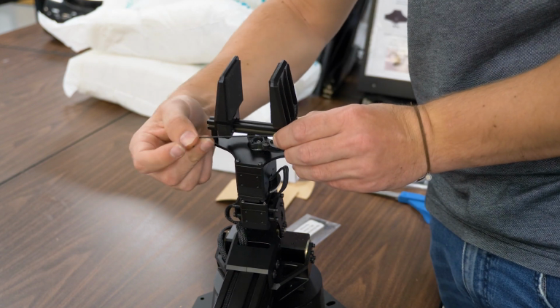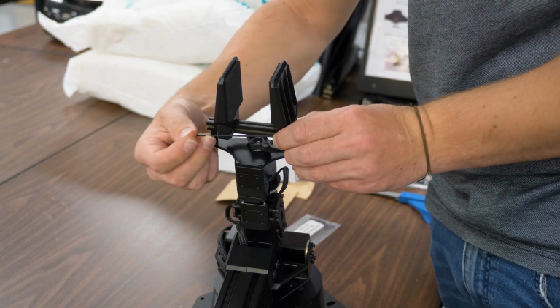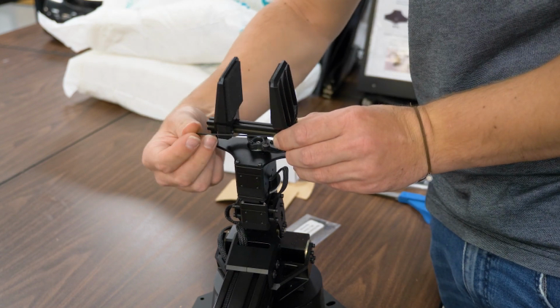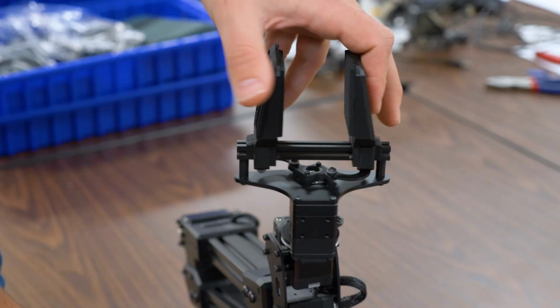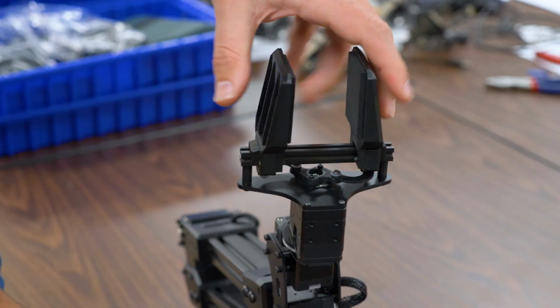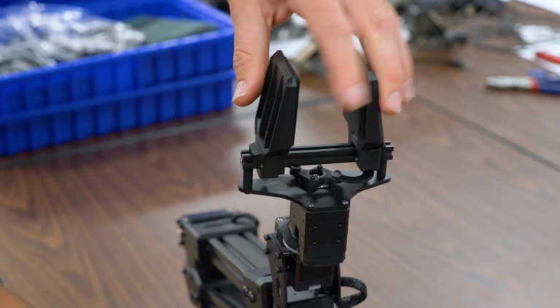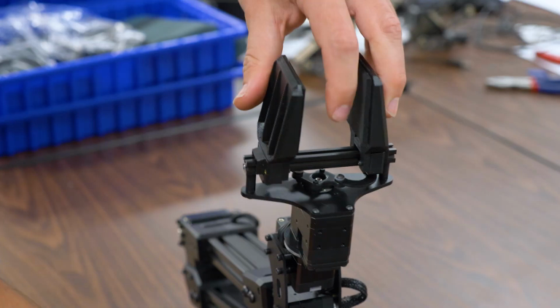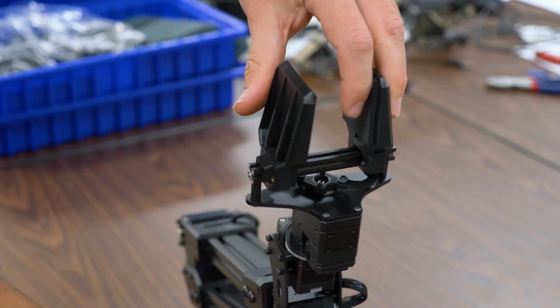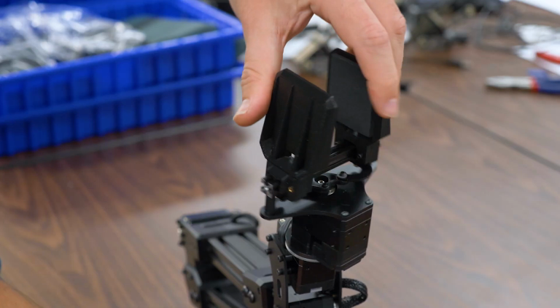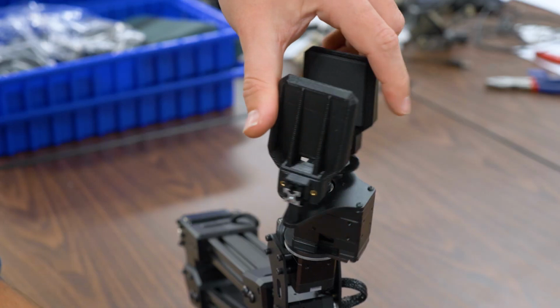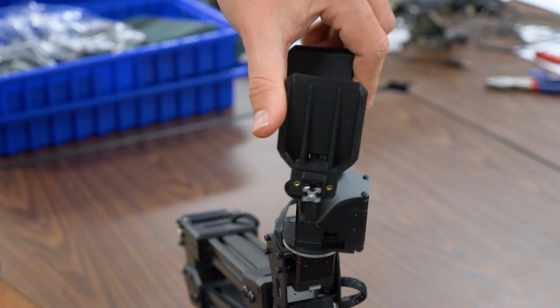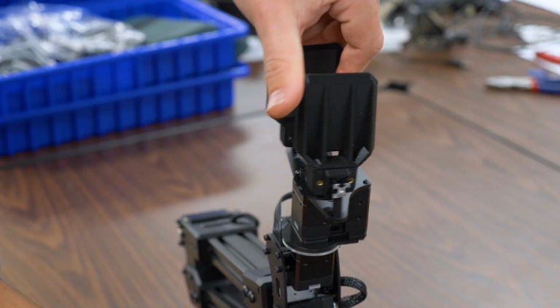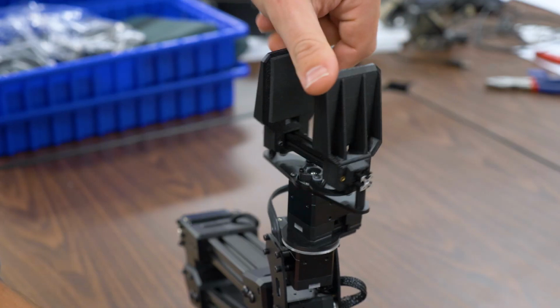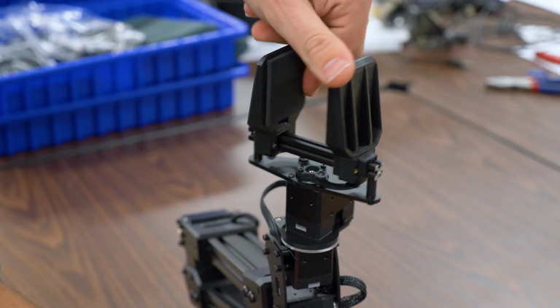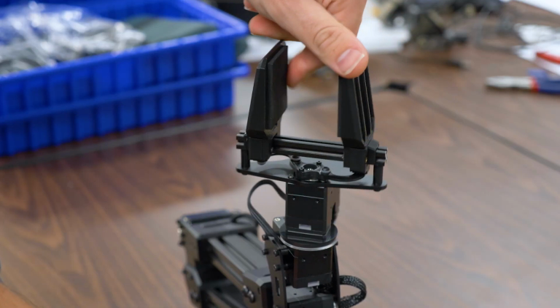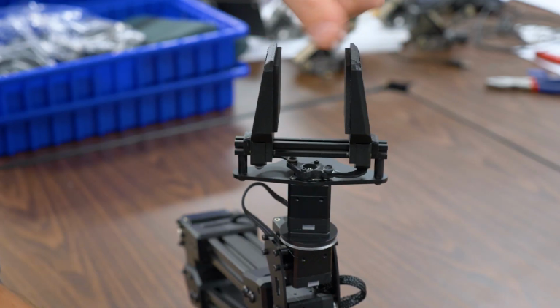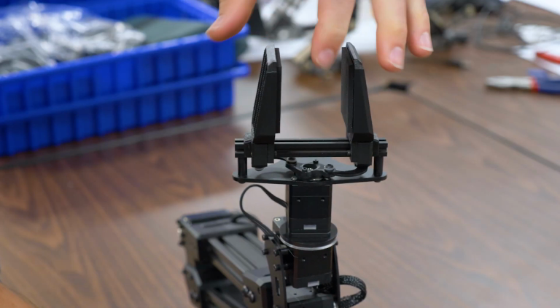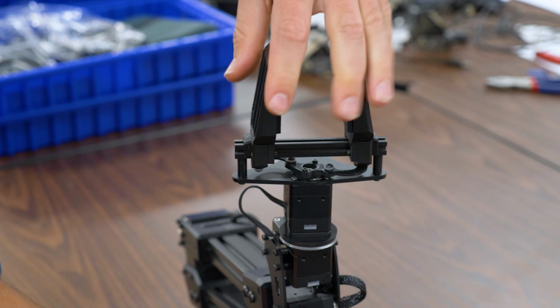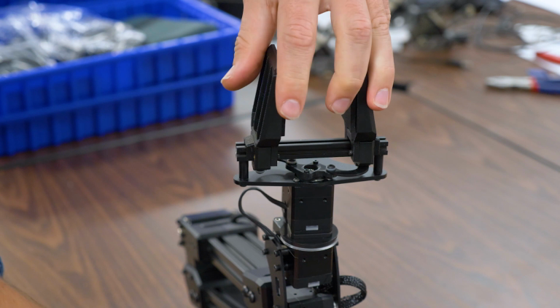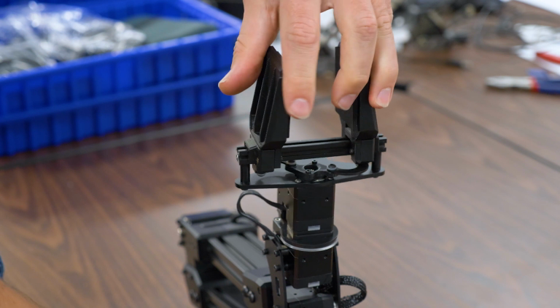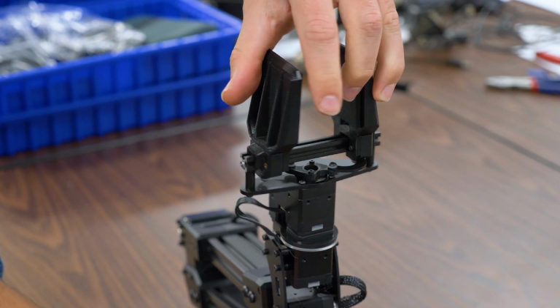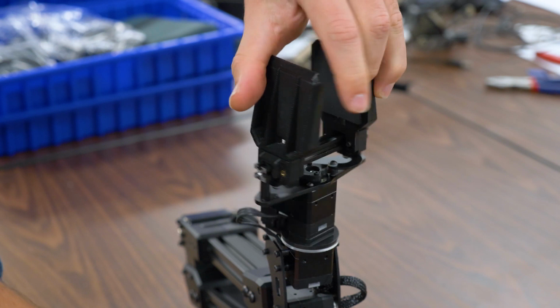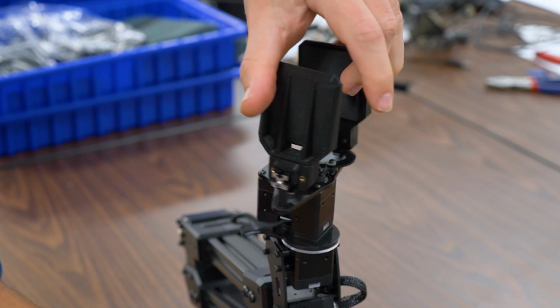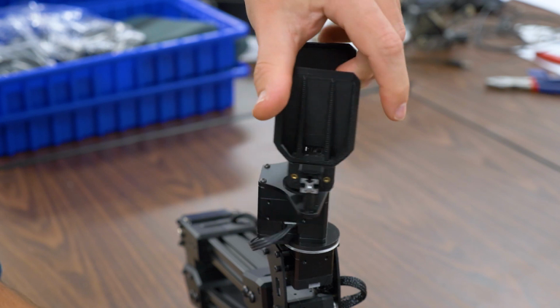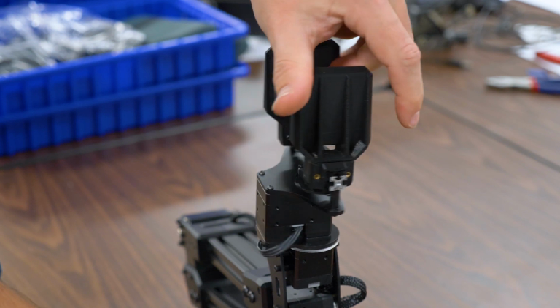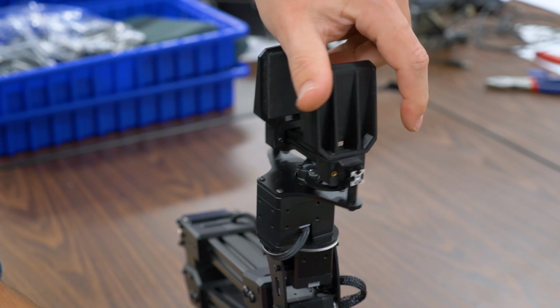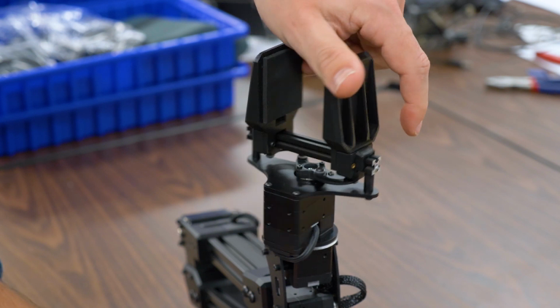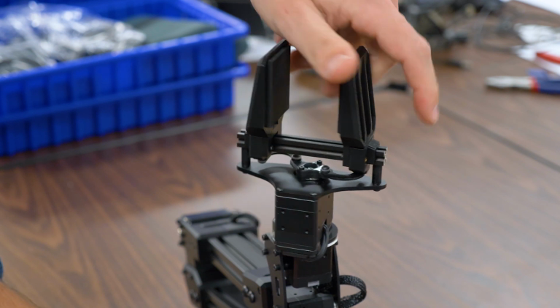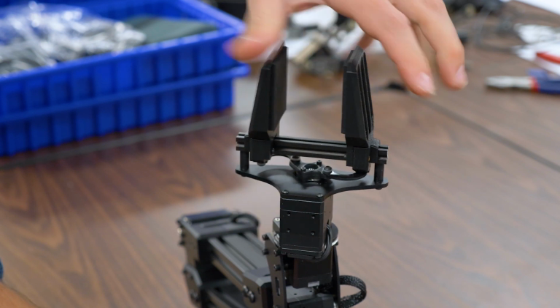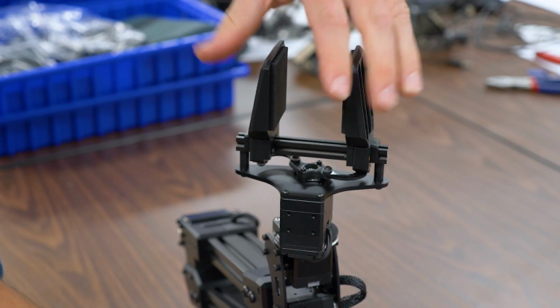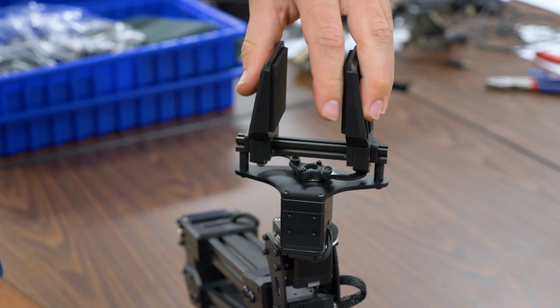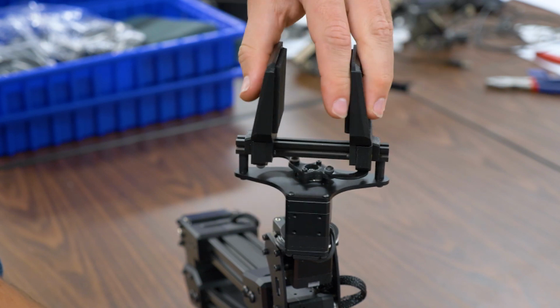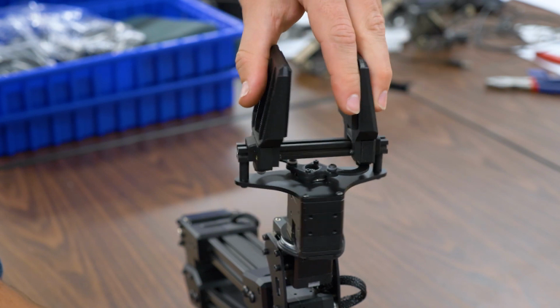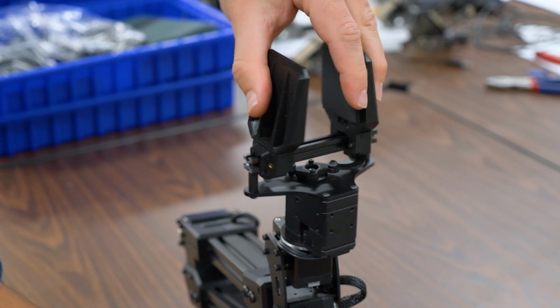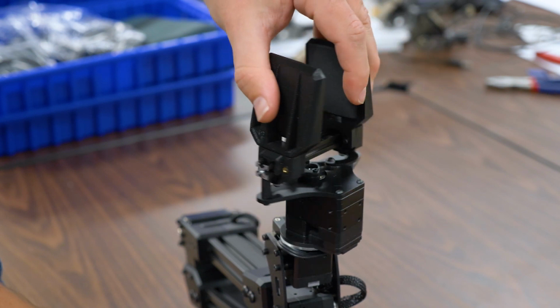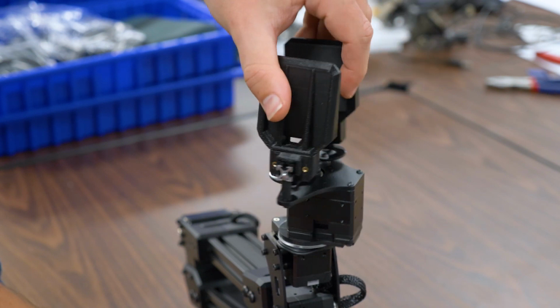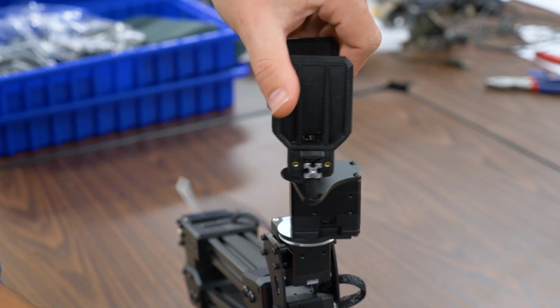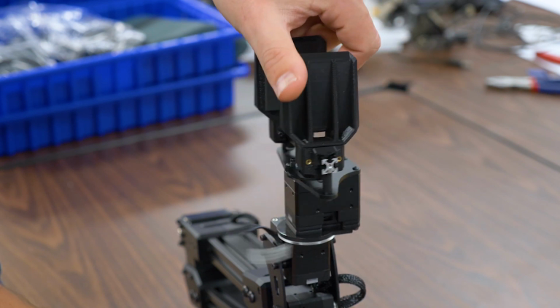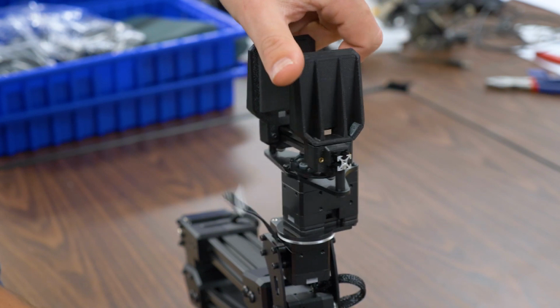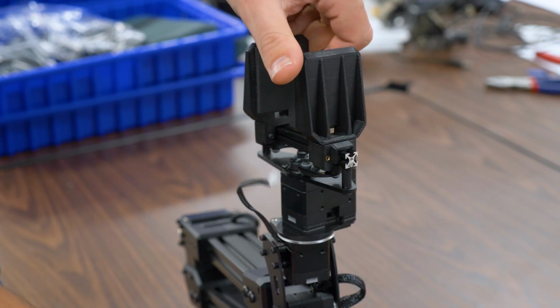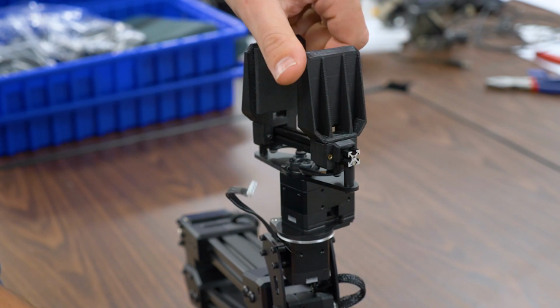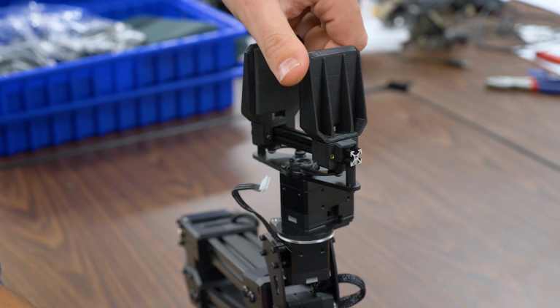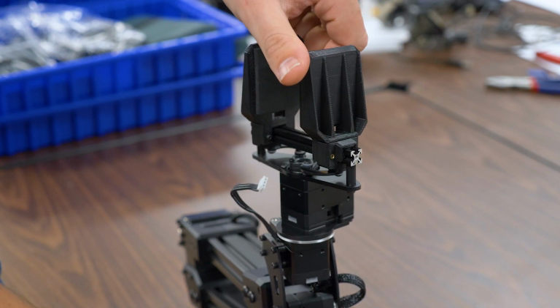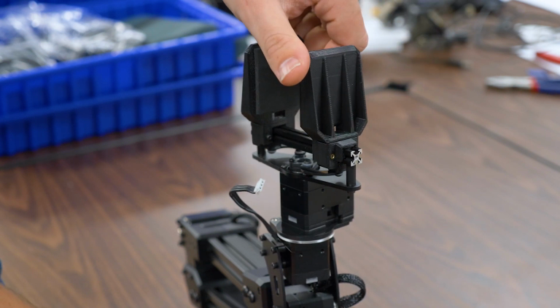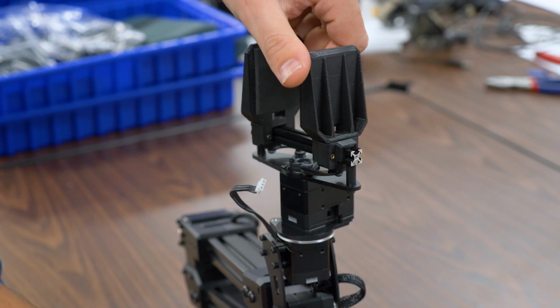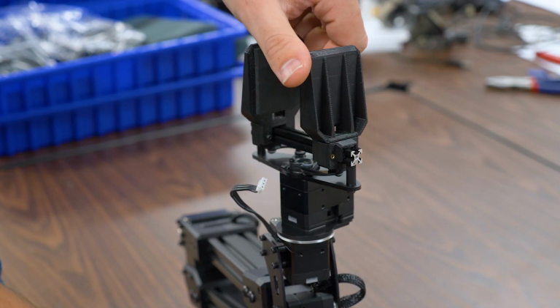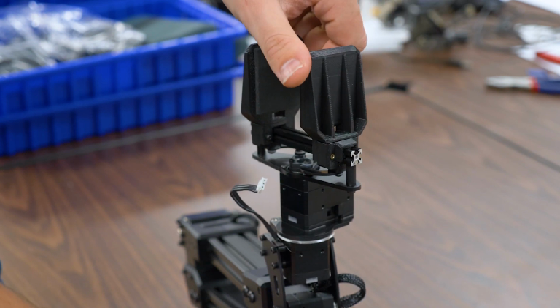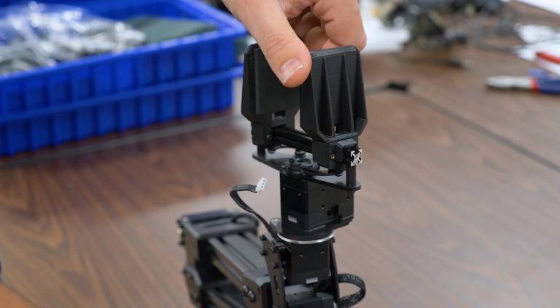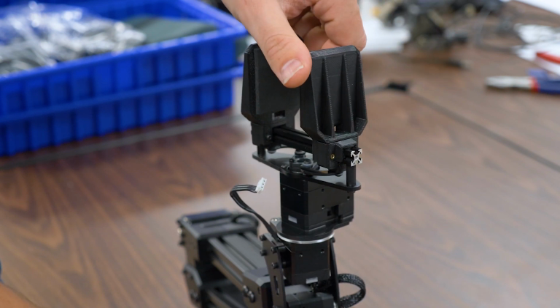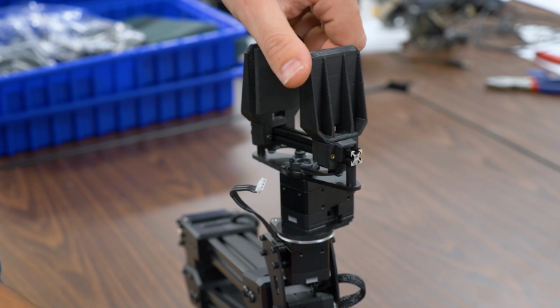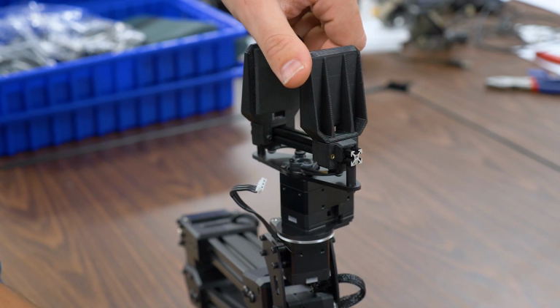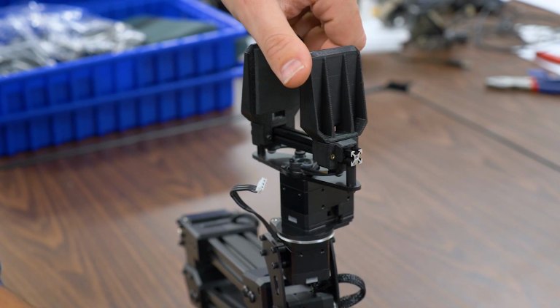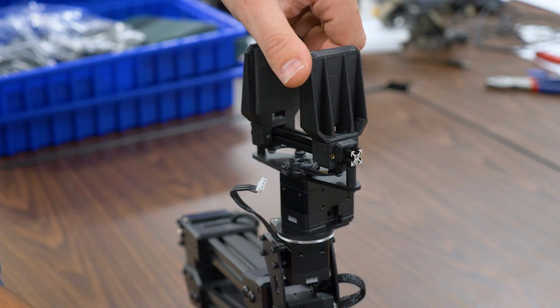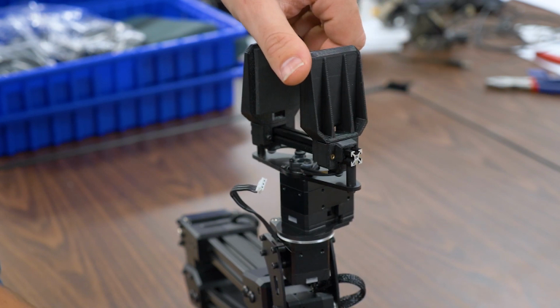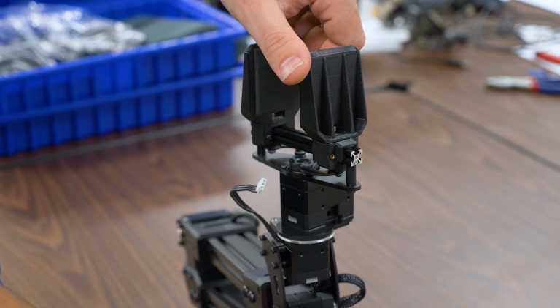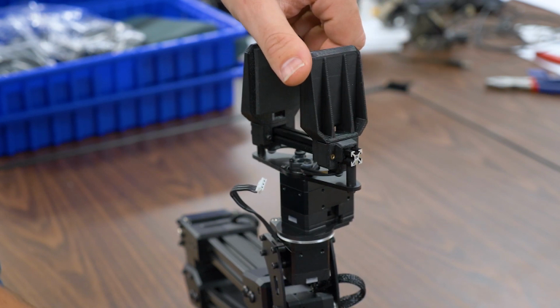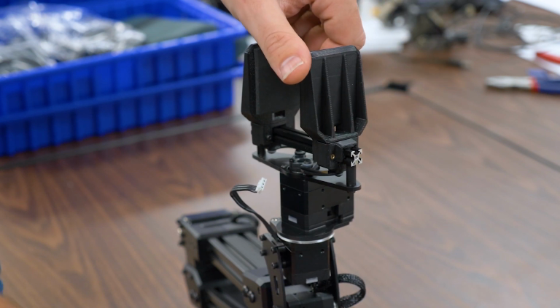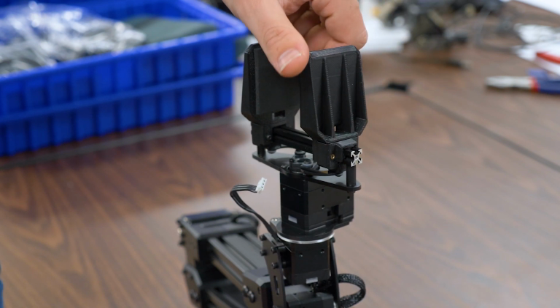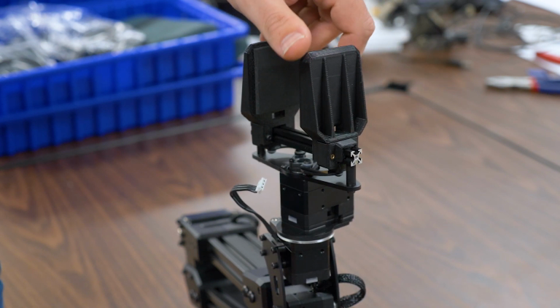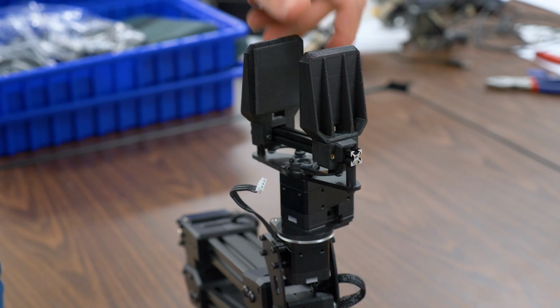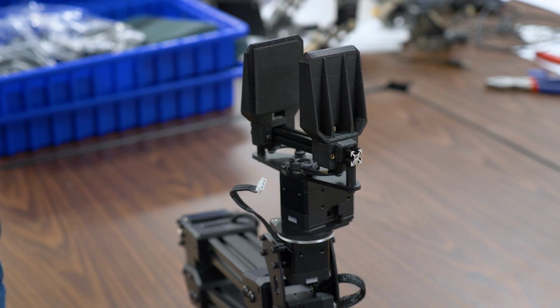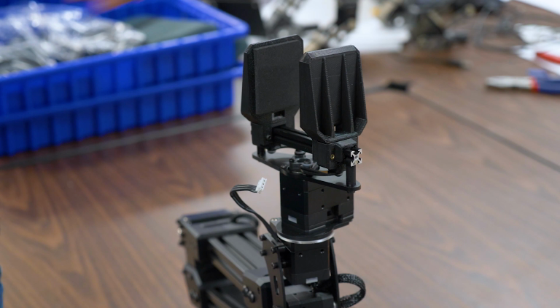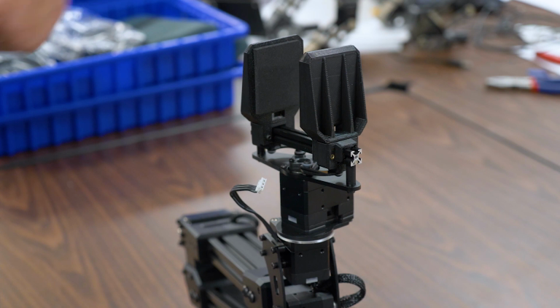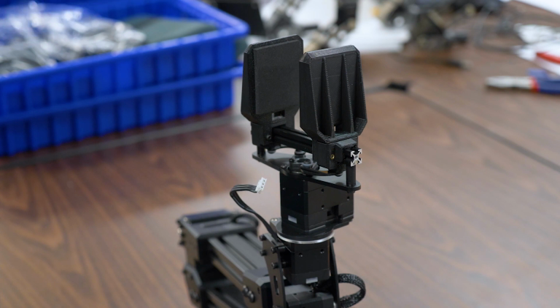Note that the gripper cannot be rotated past 180 degrees either way, as the braided cable will be pulled out.